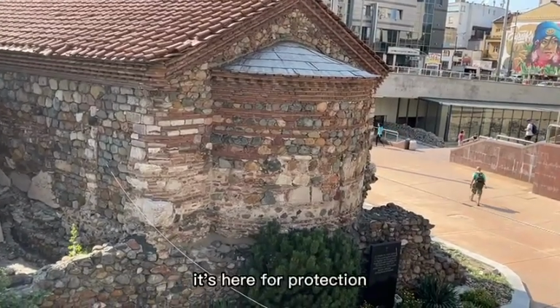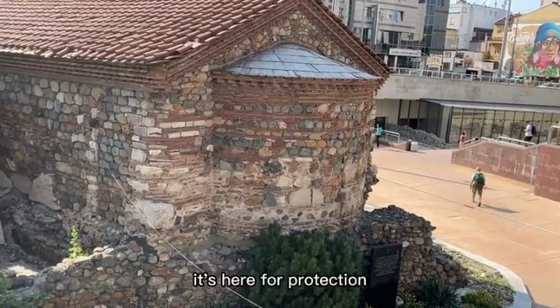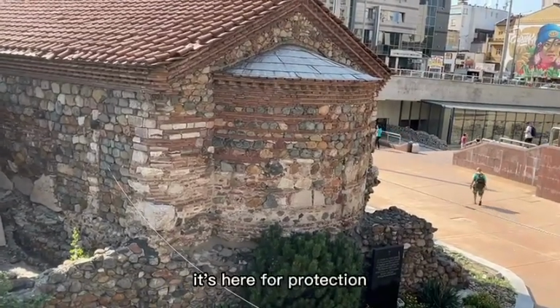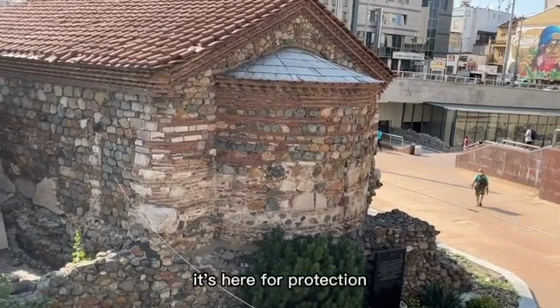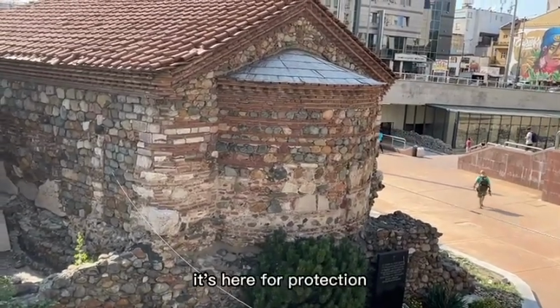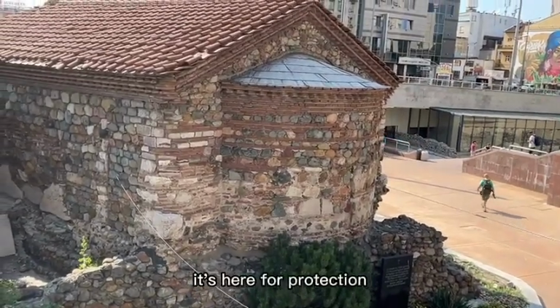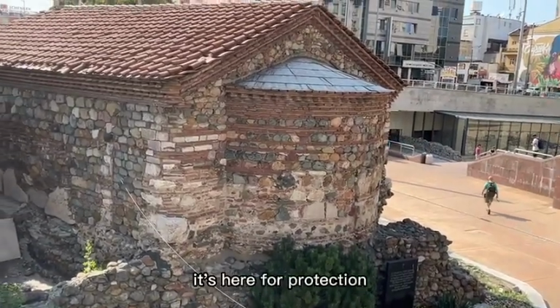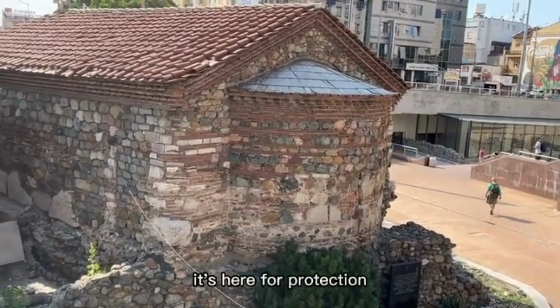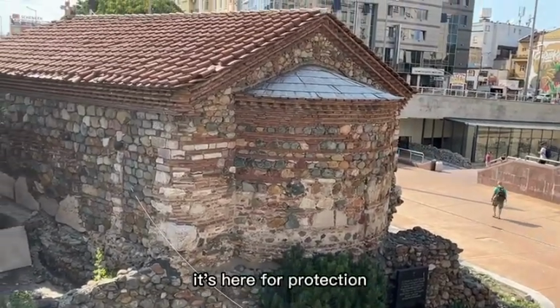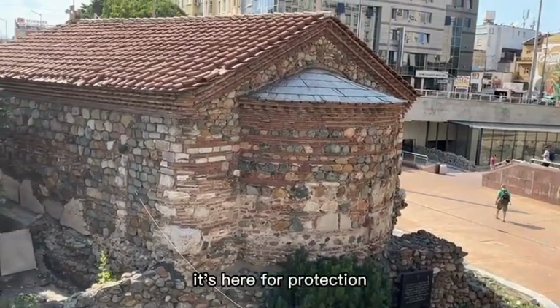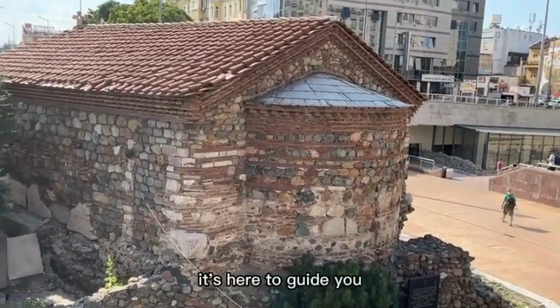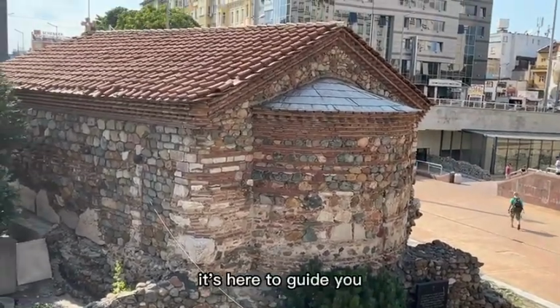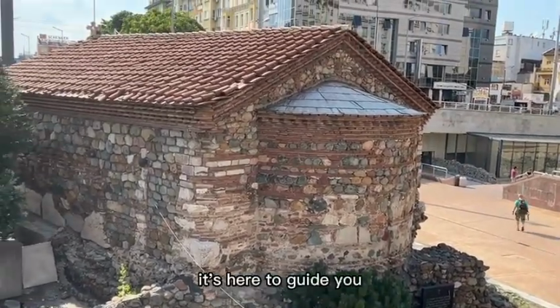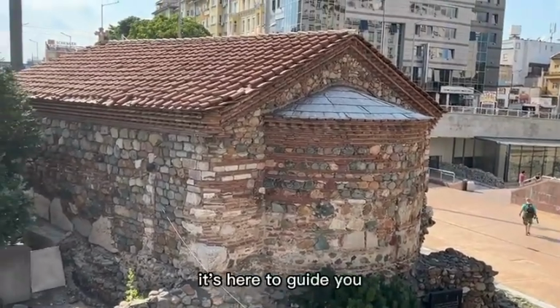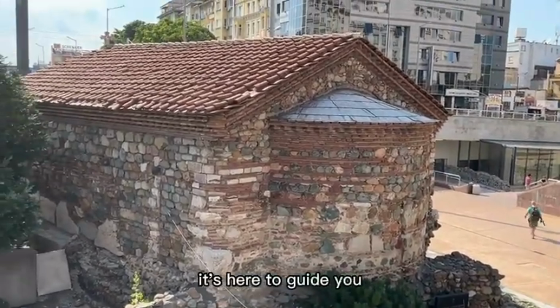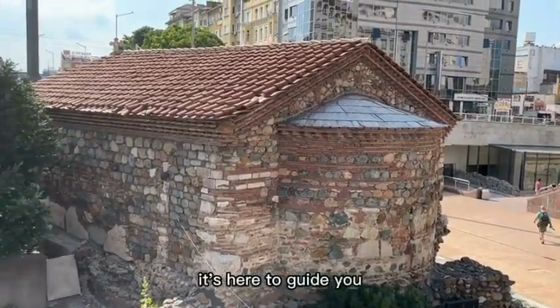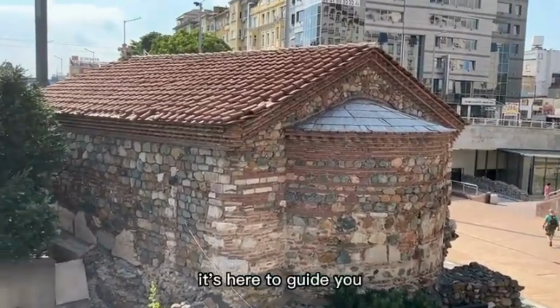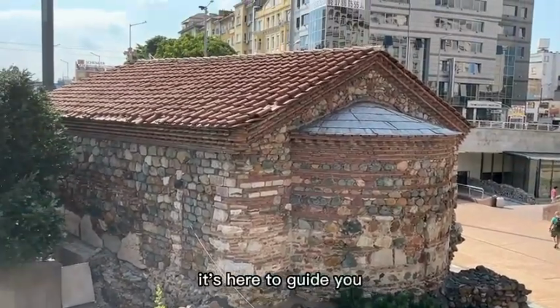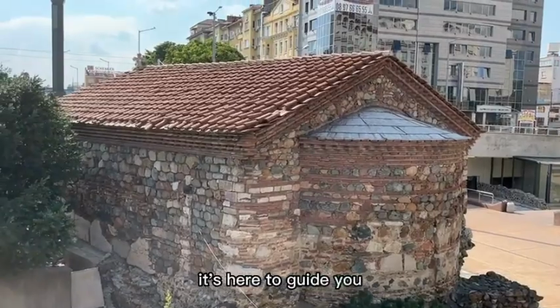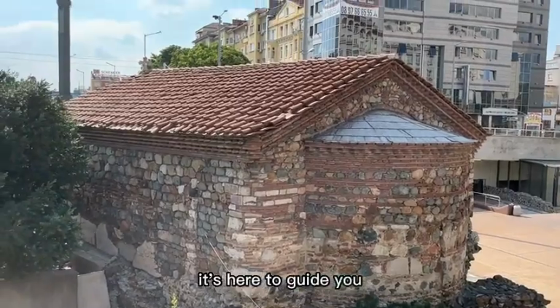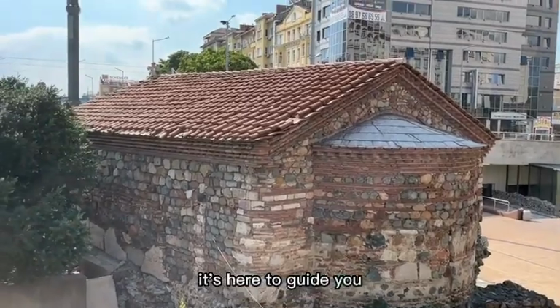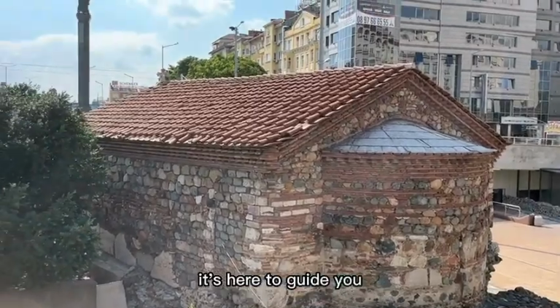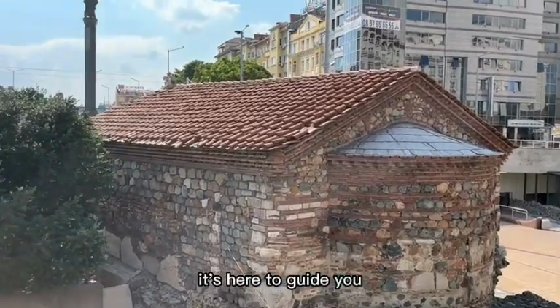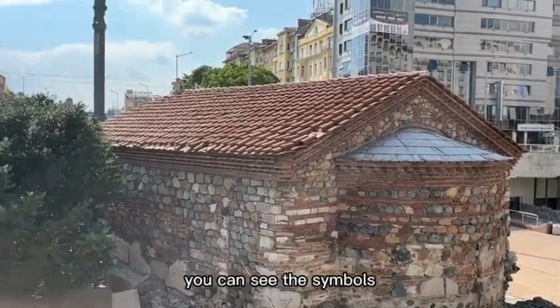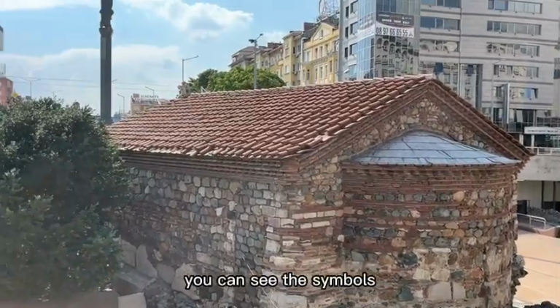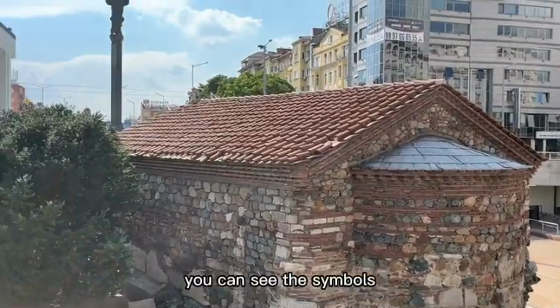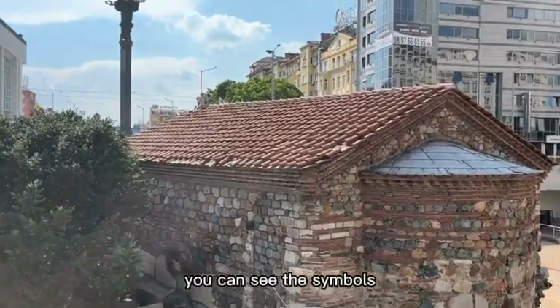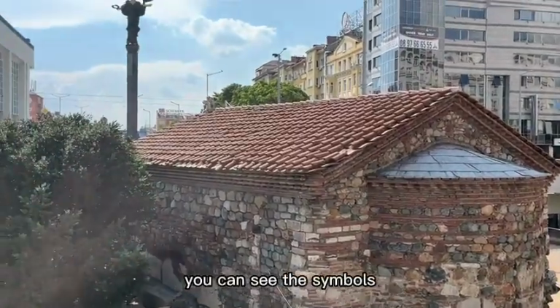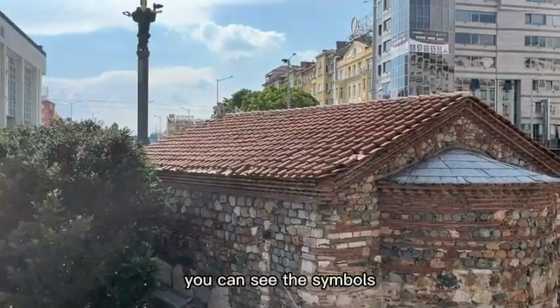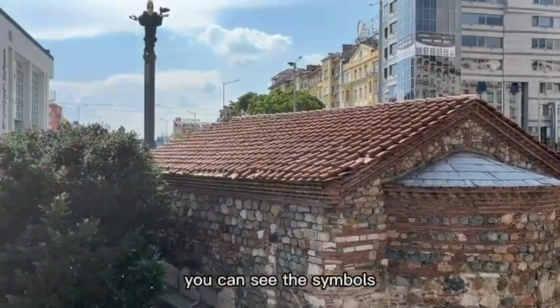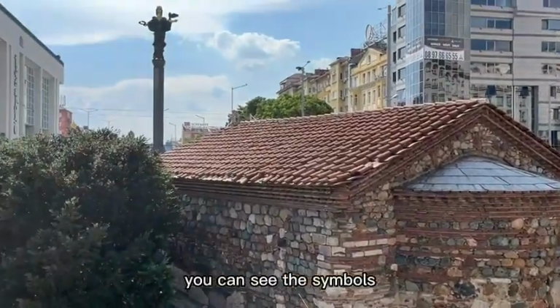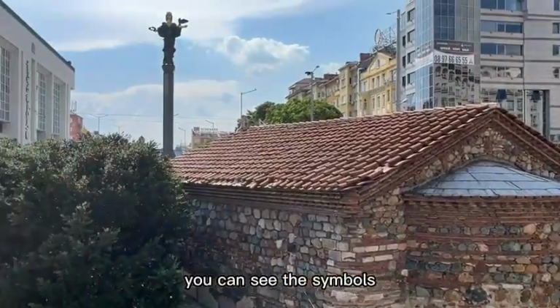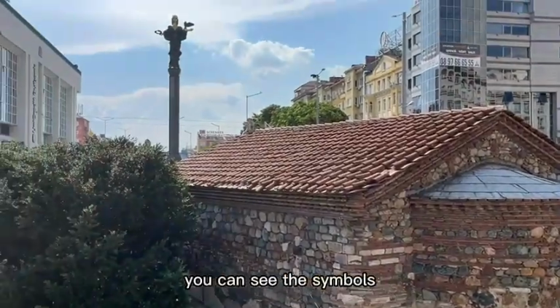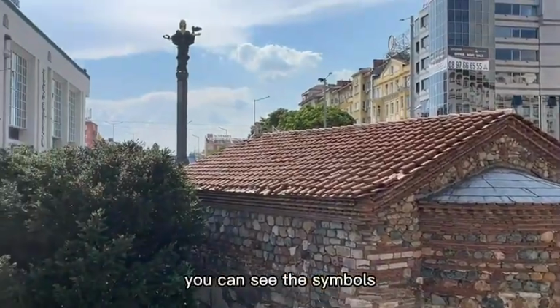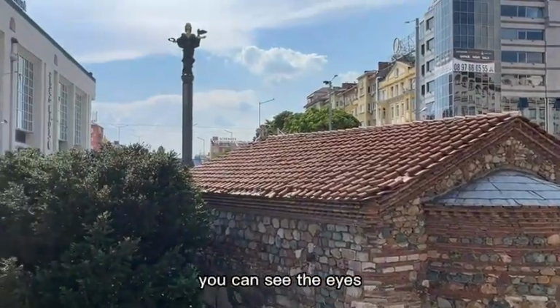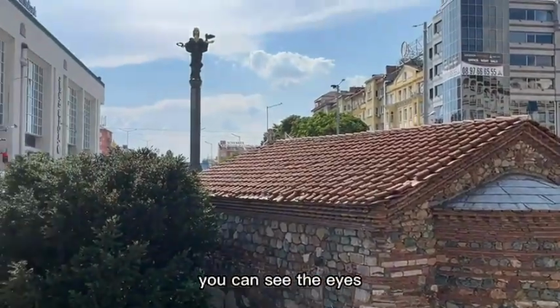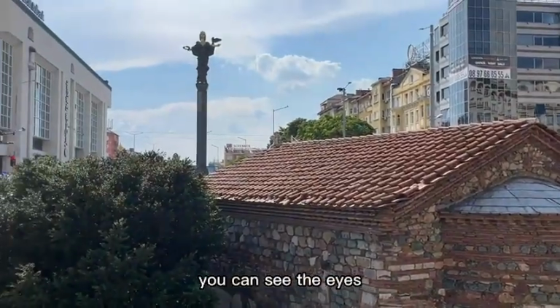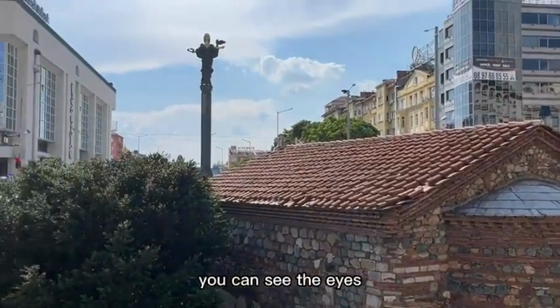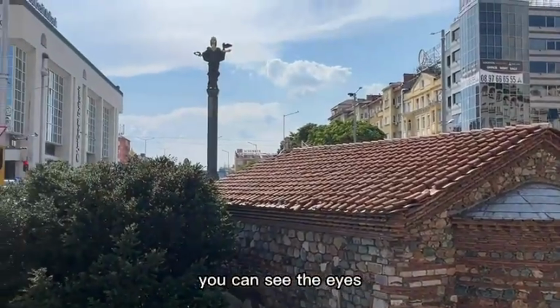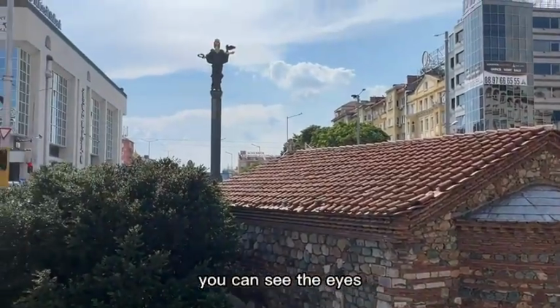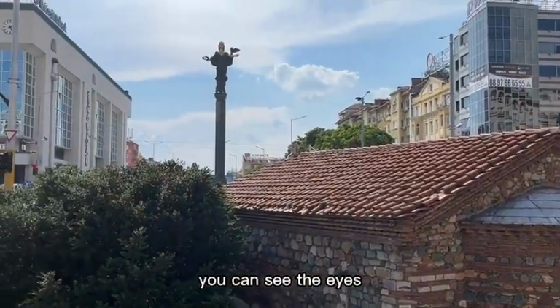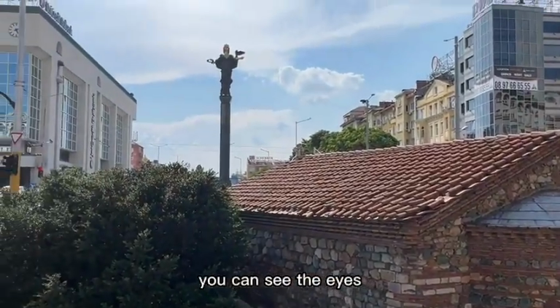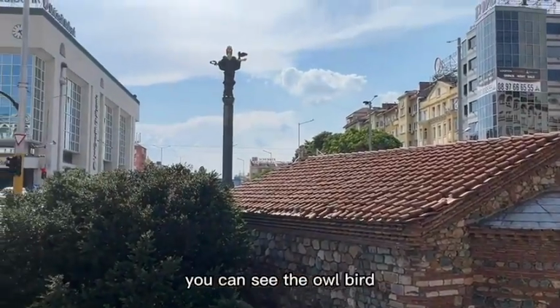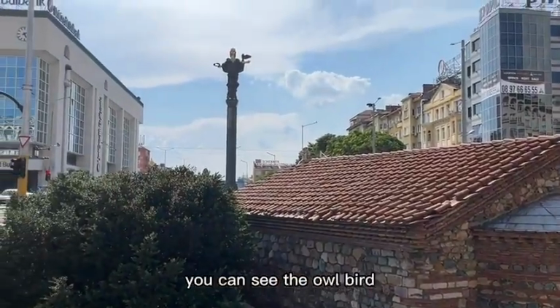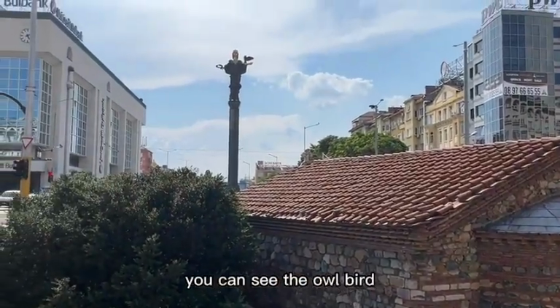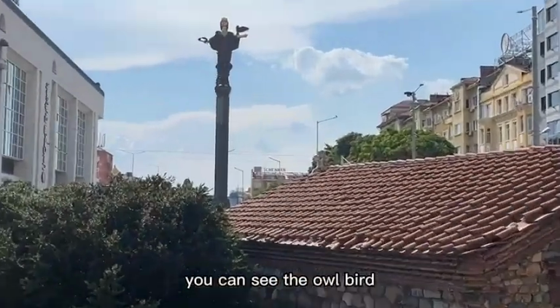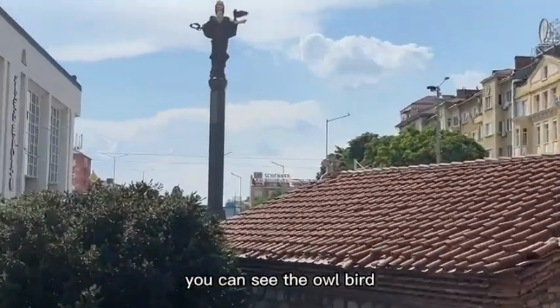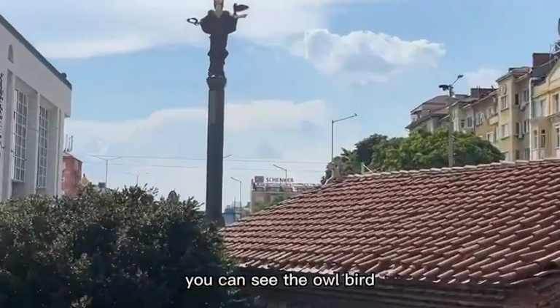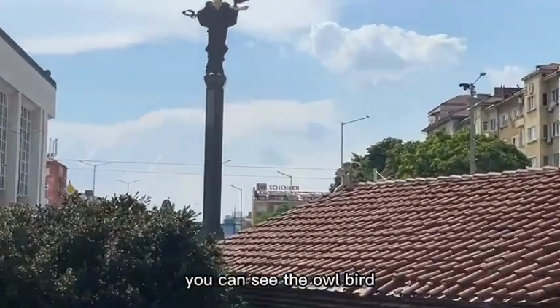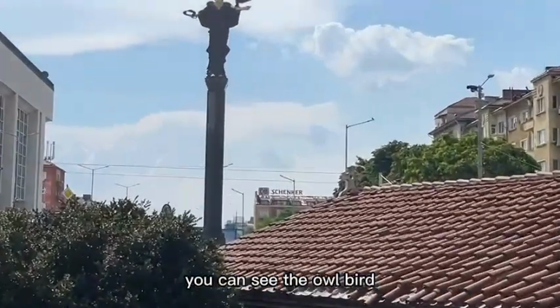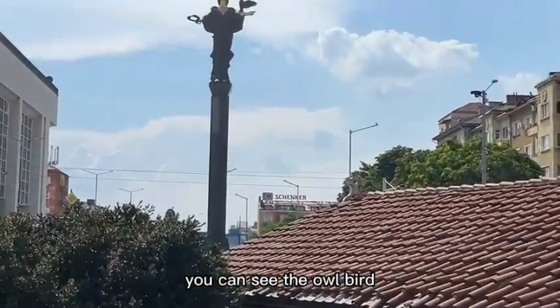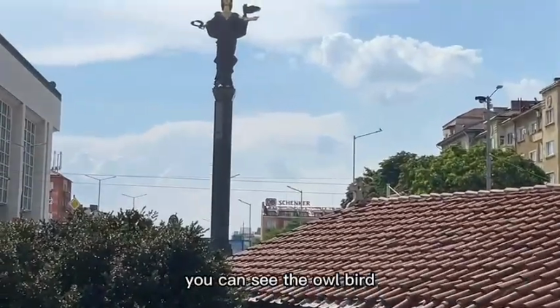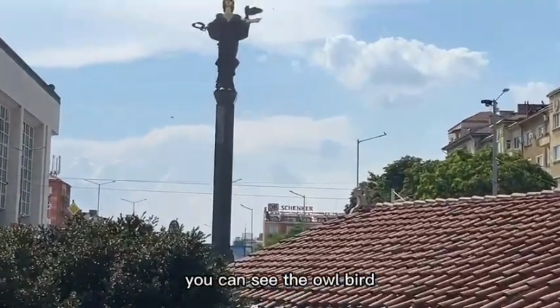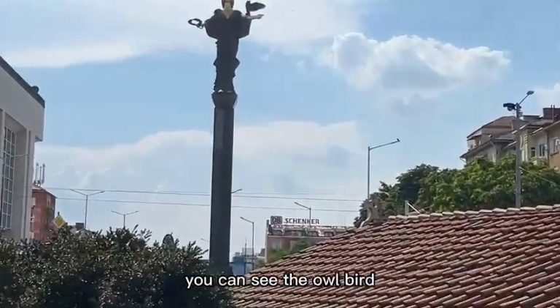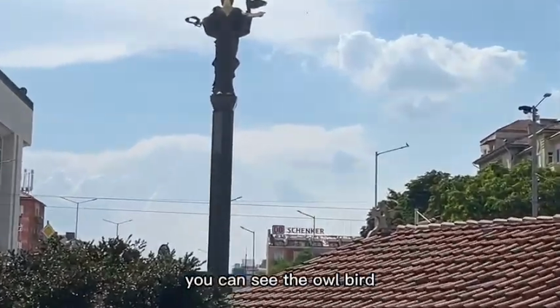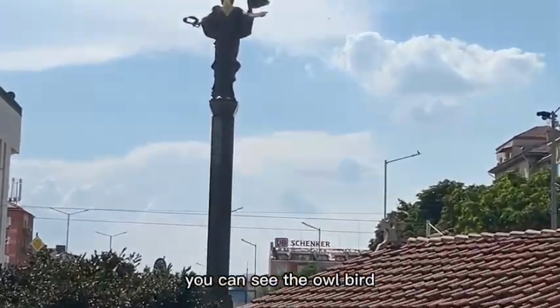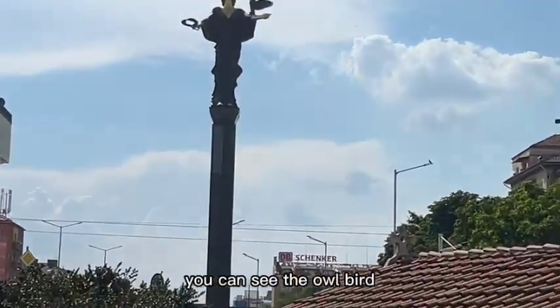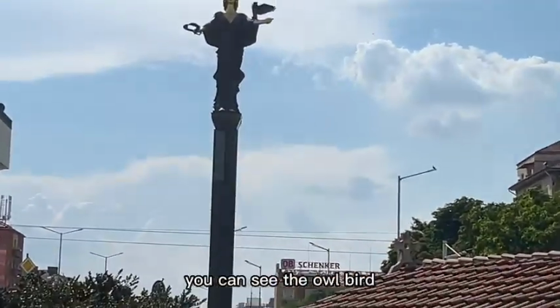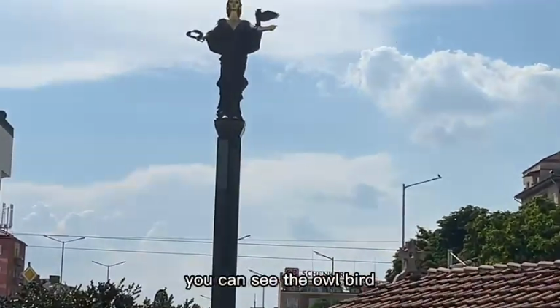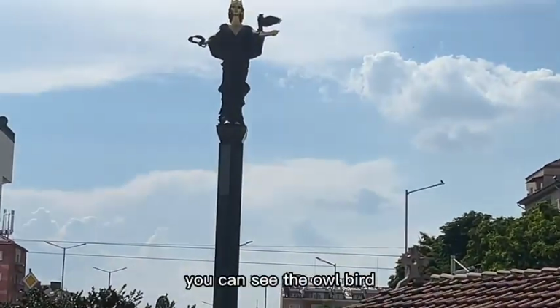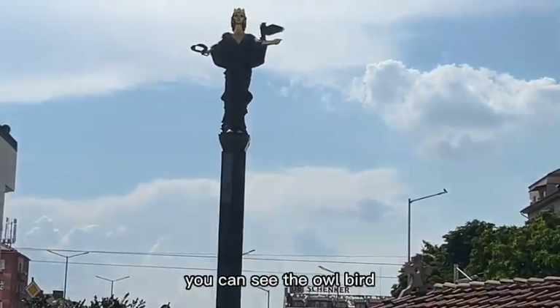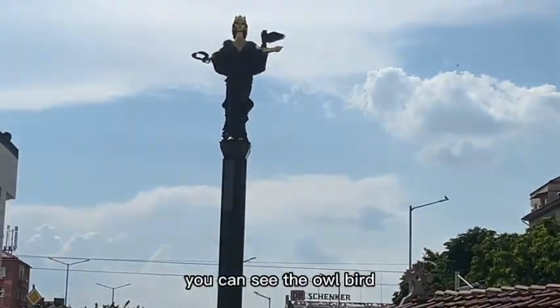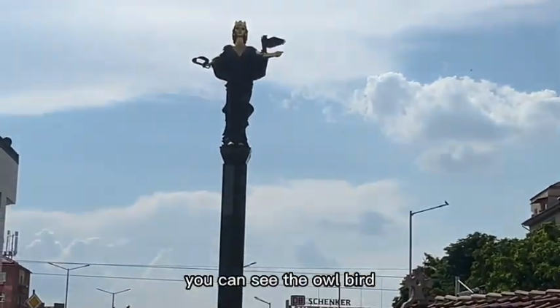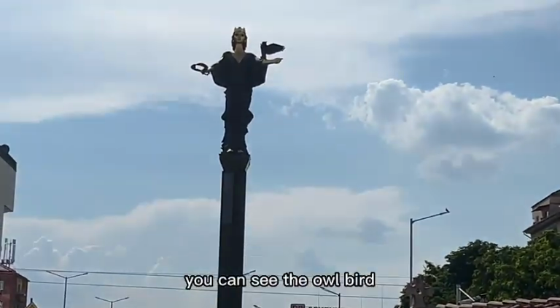It's here for protection, it's here to guide you. You can see the symbols, you can see the eyes, you can see the soul represented as a bird.